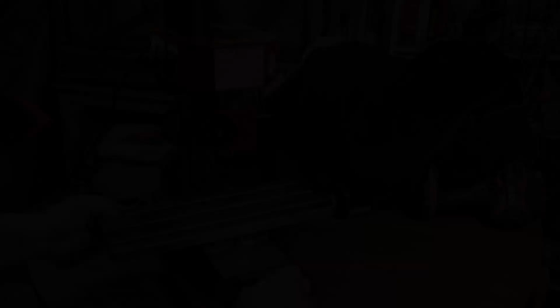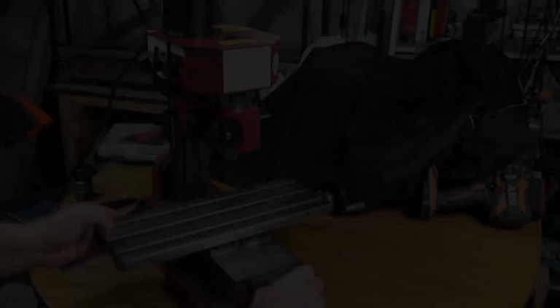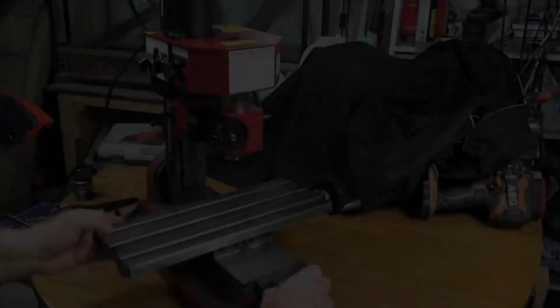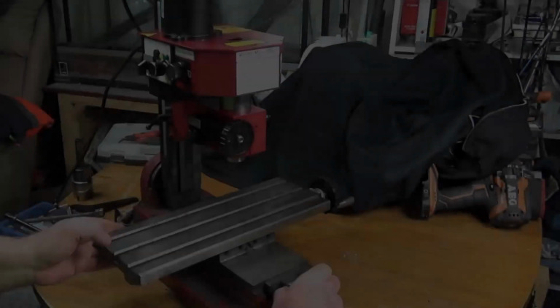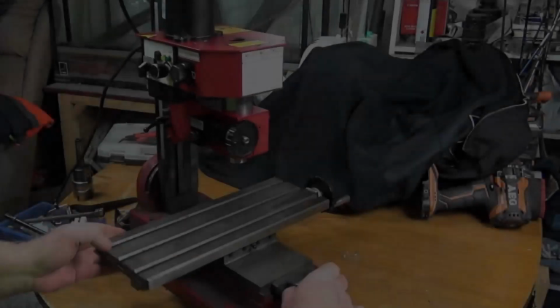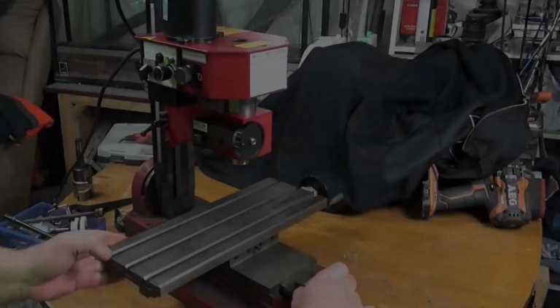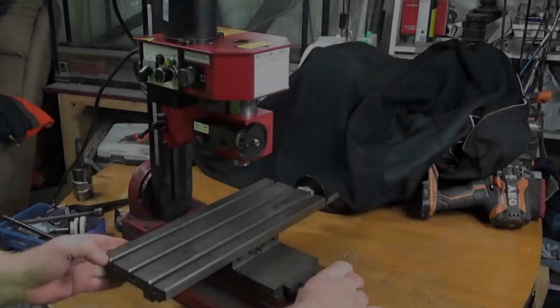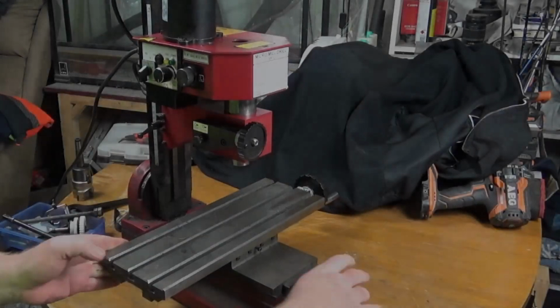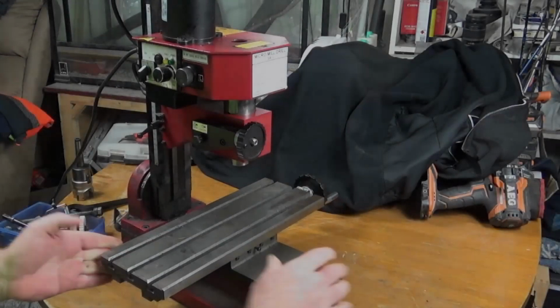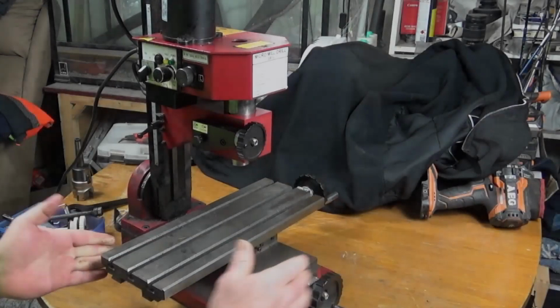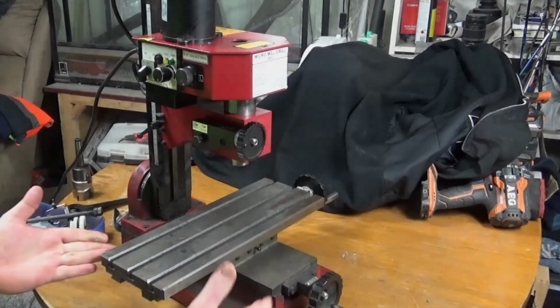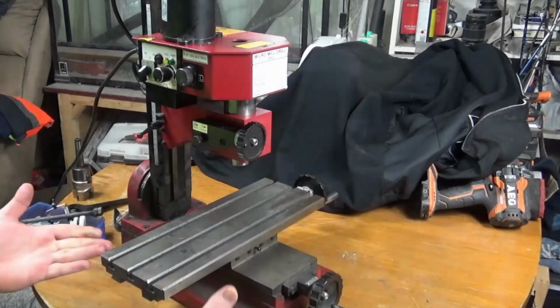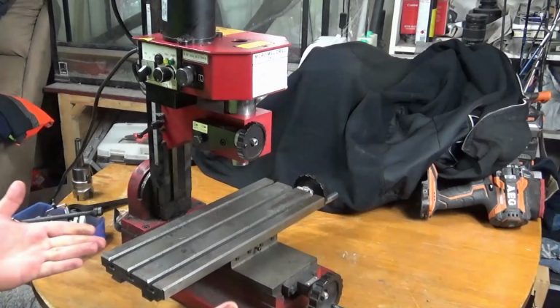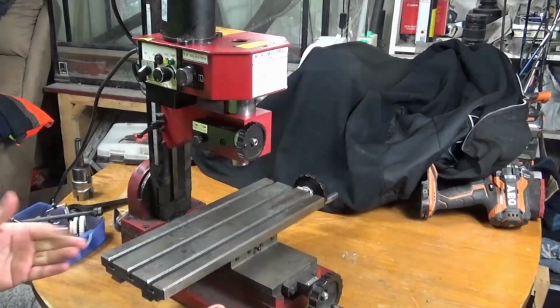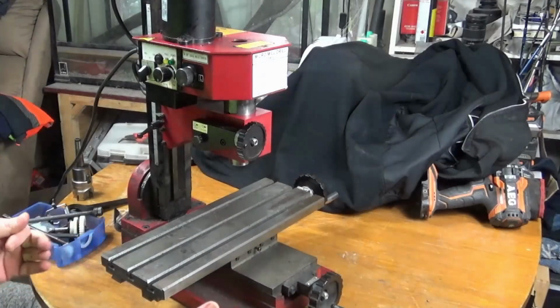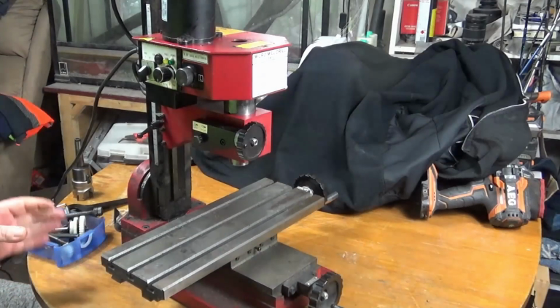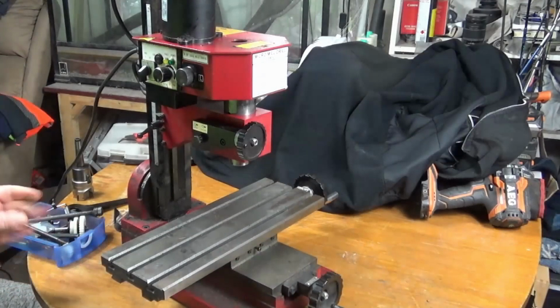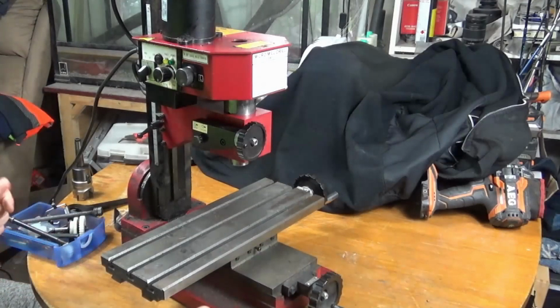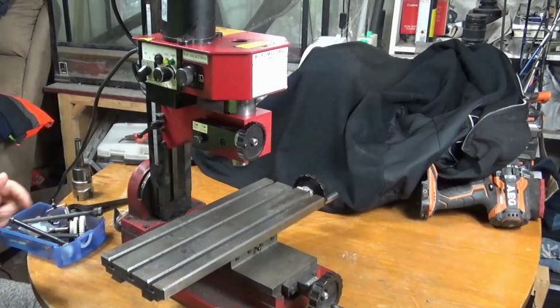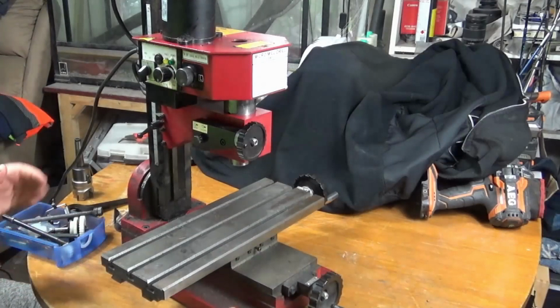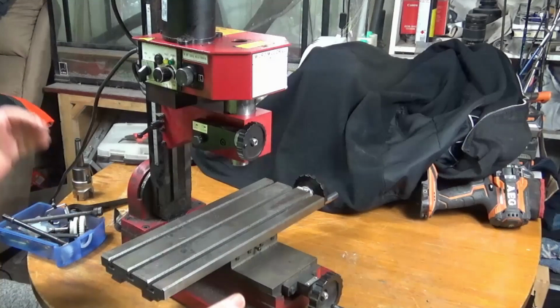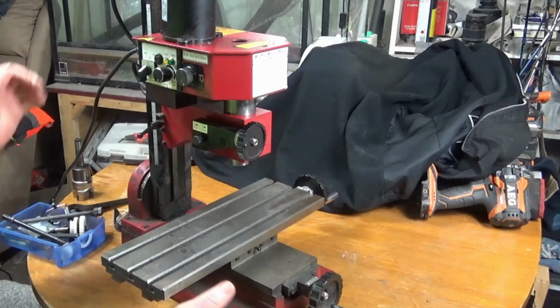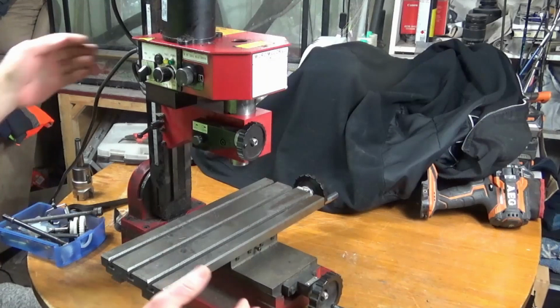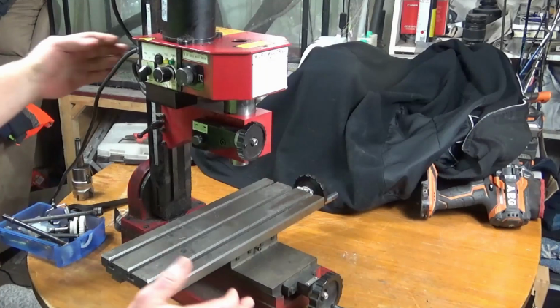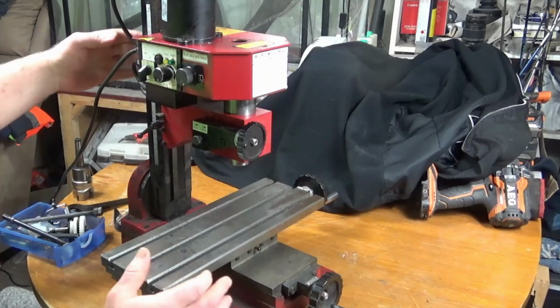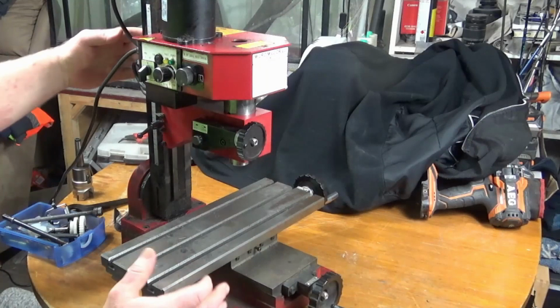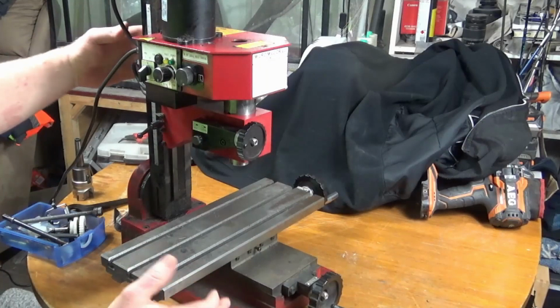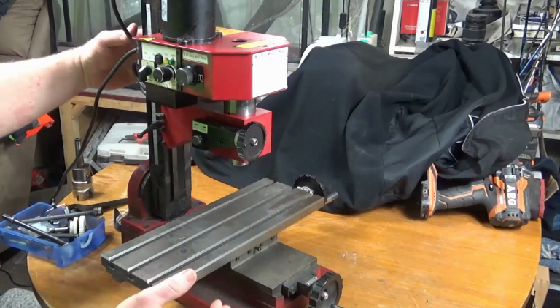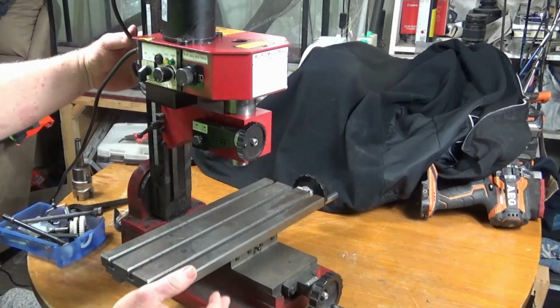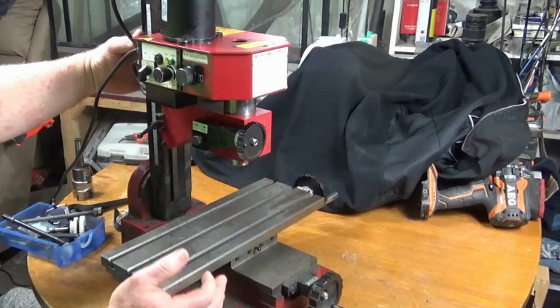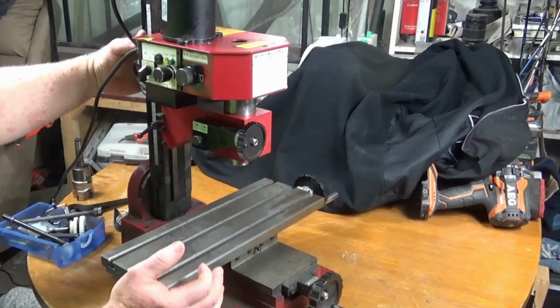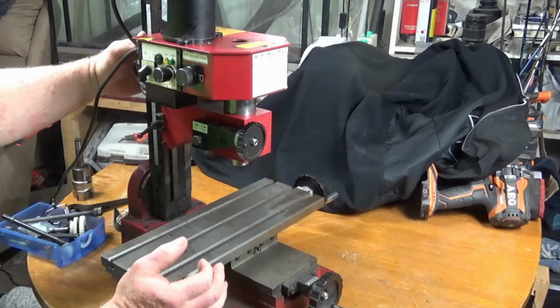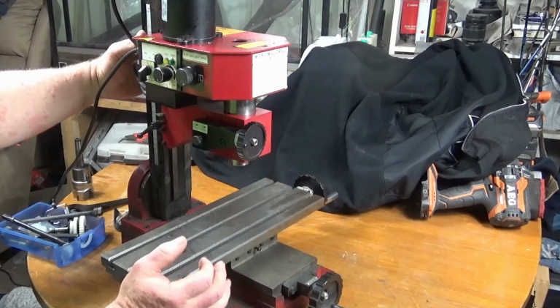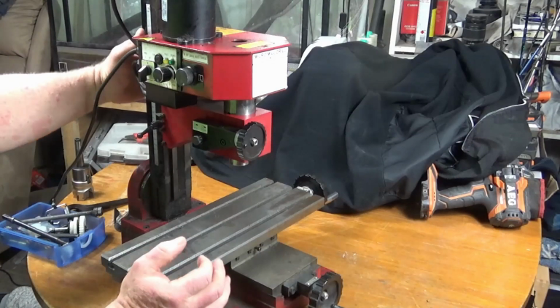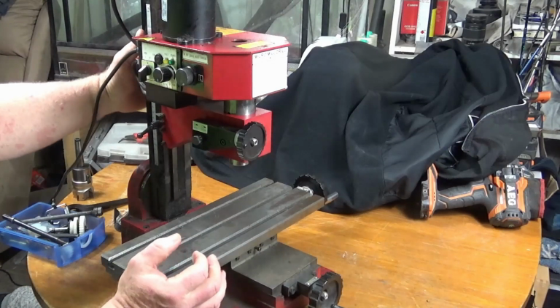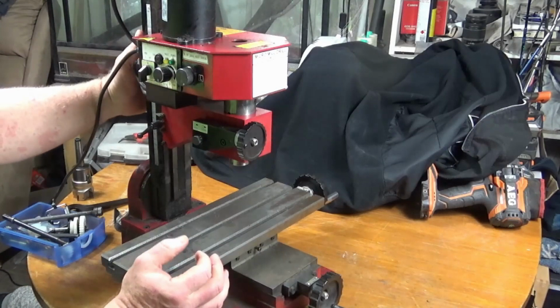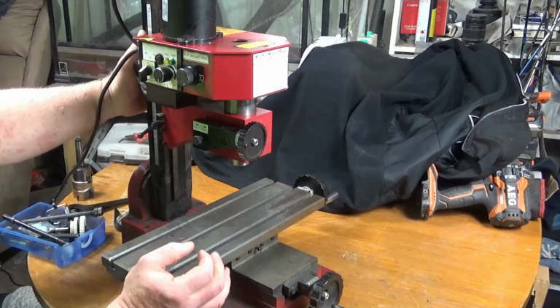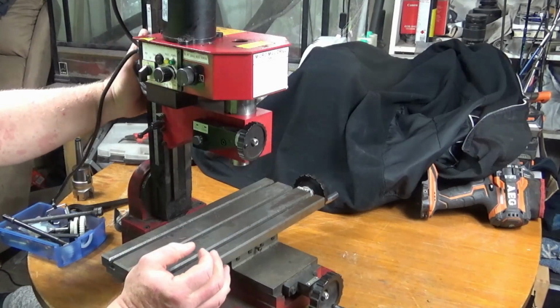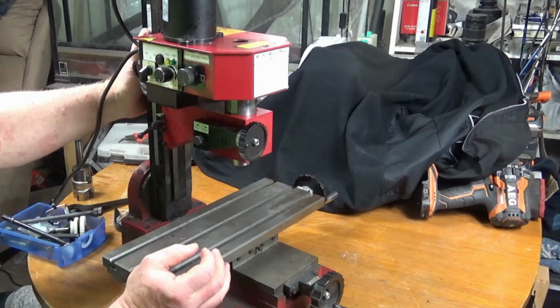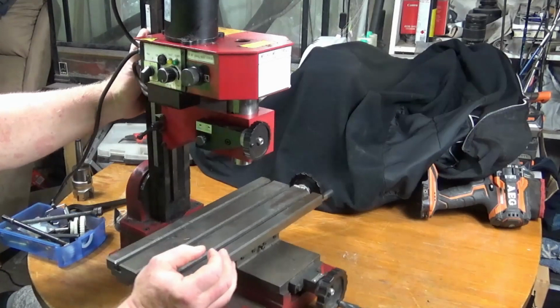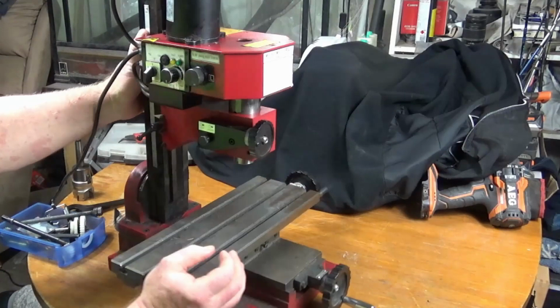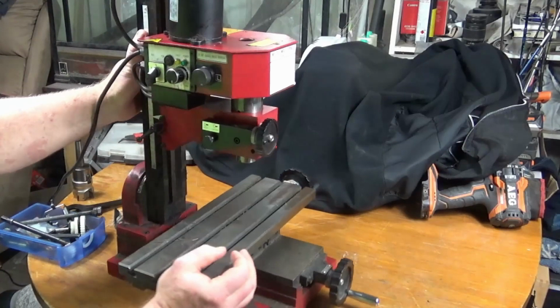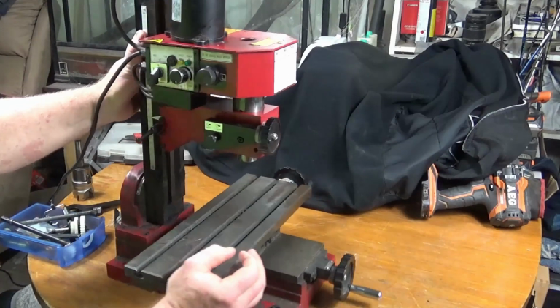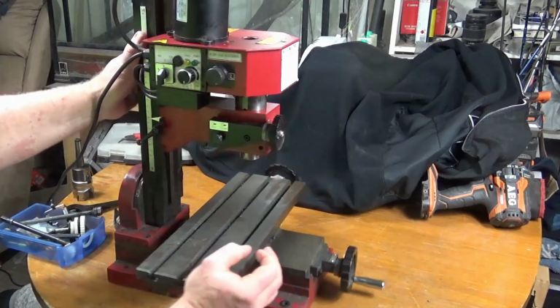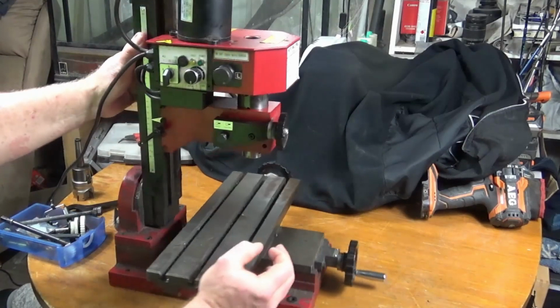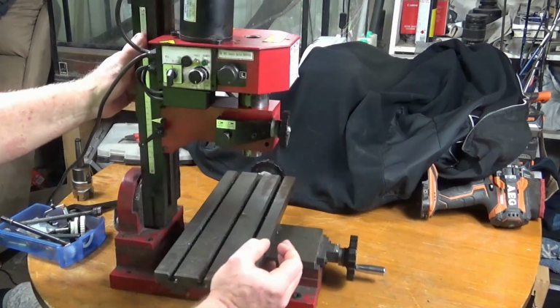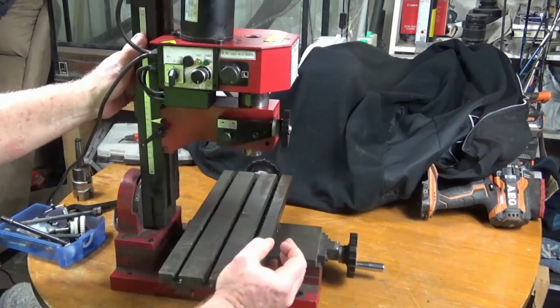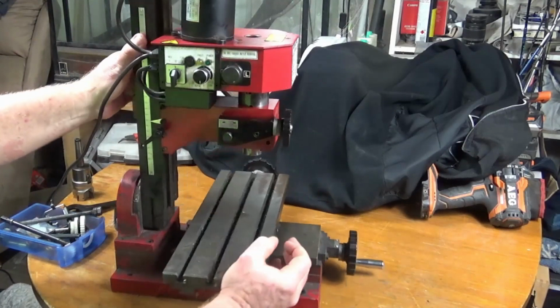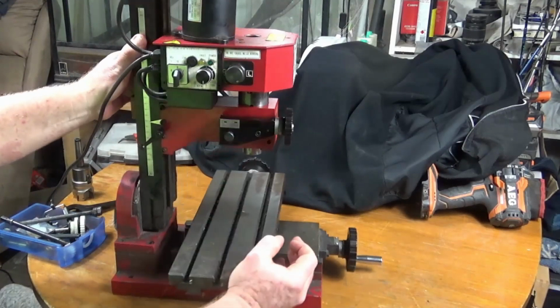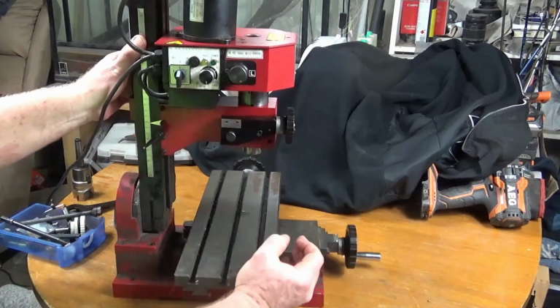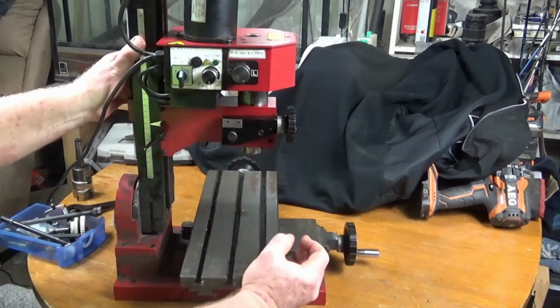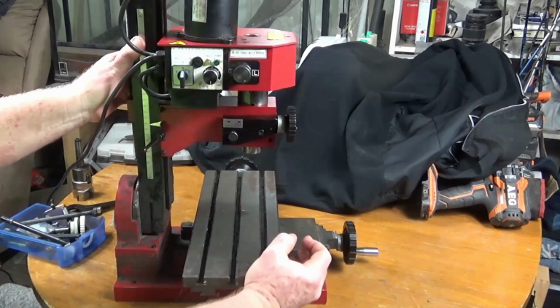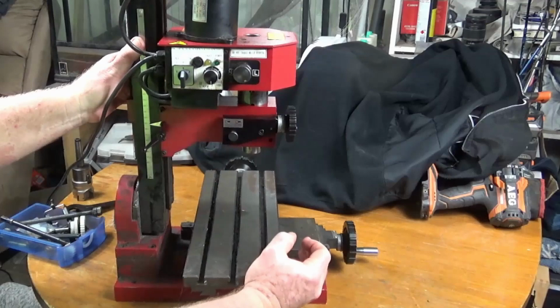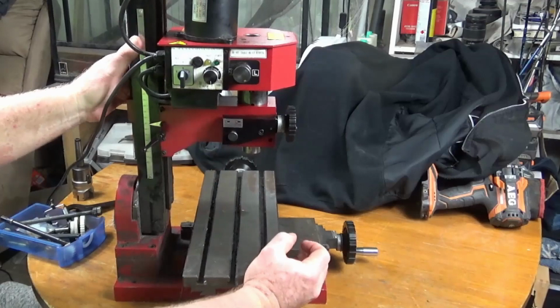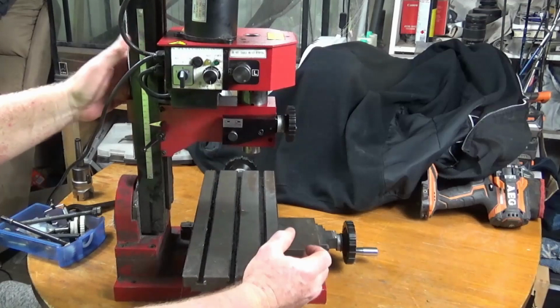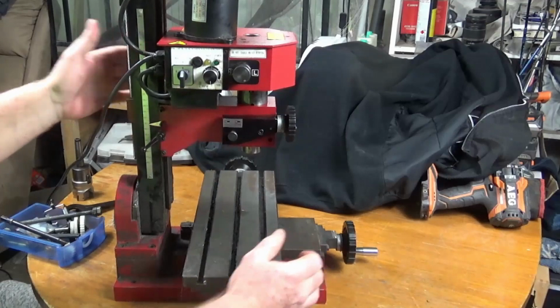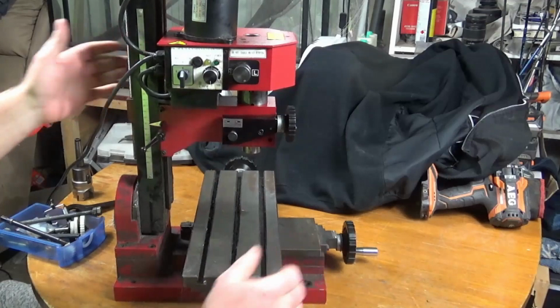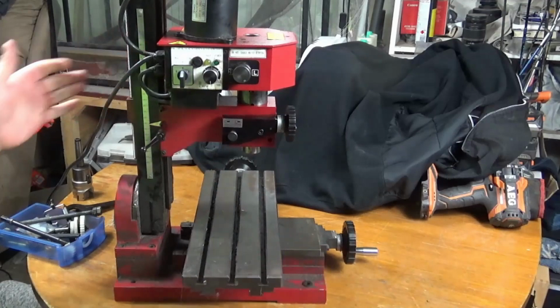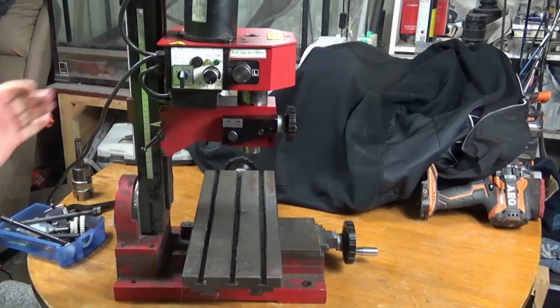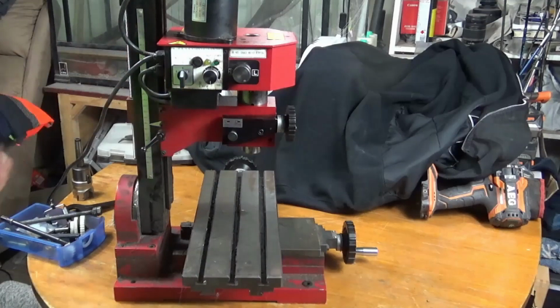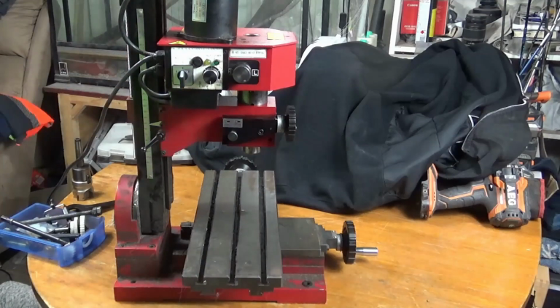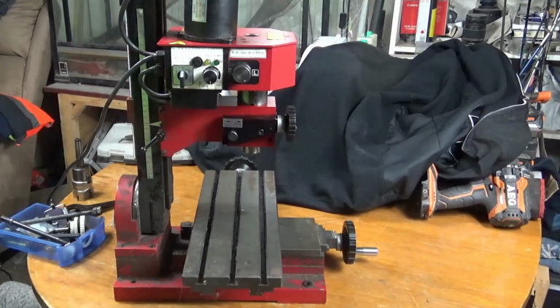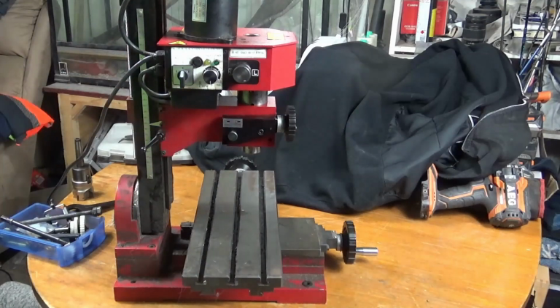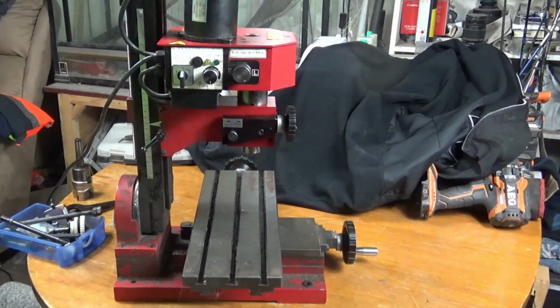G'day, my name's Jim, and today we're going to be doing a teardown and review of the Sieg Mini Mill.